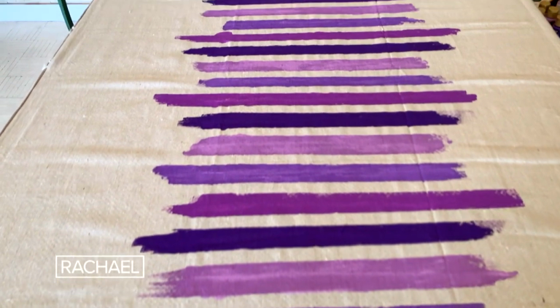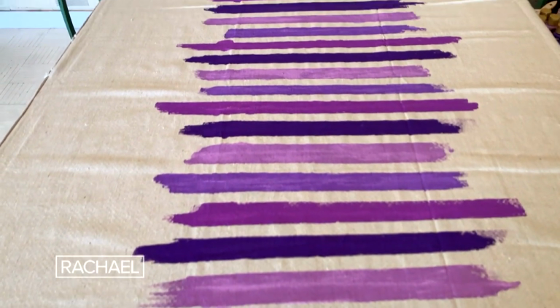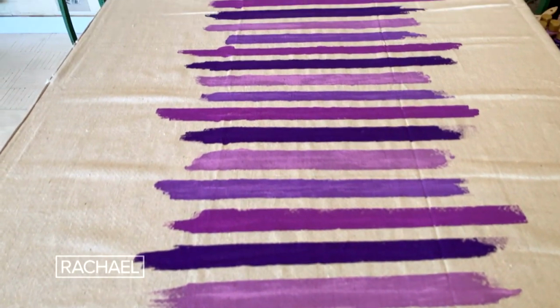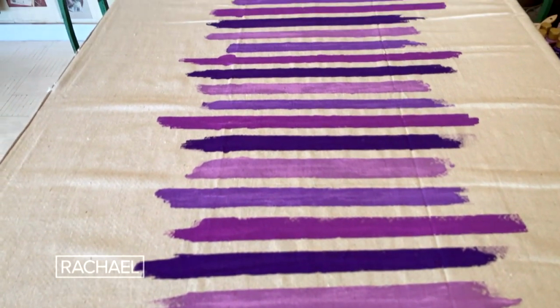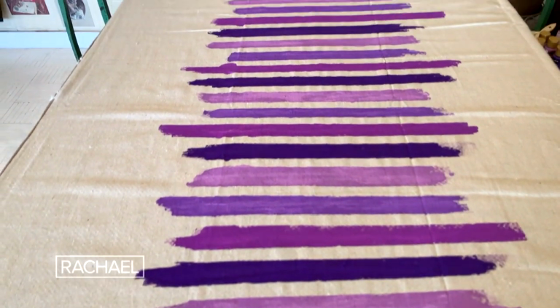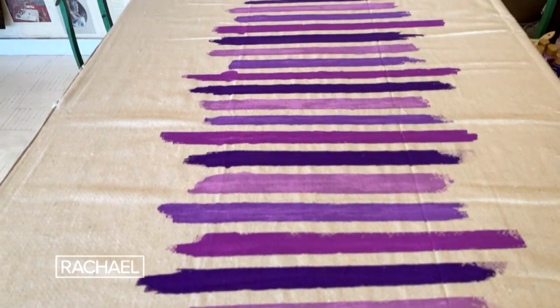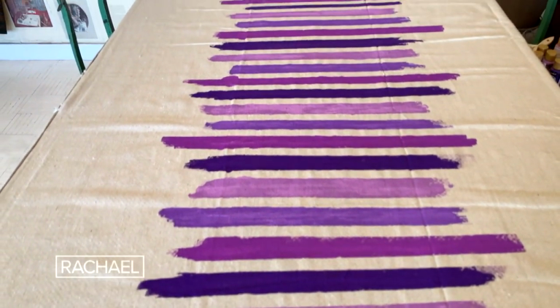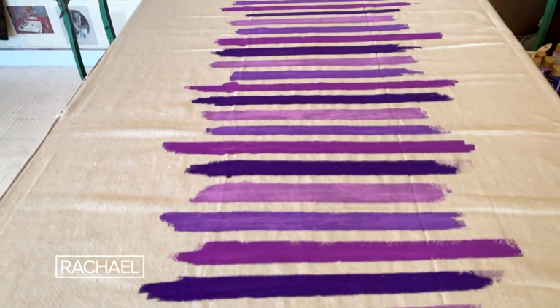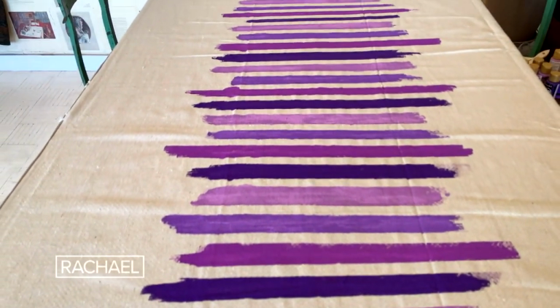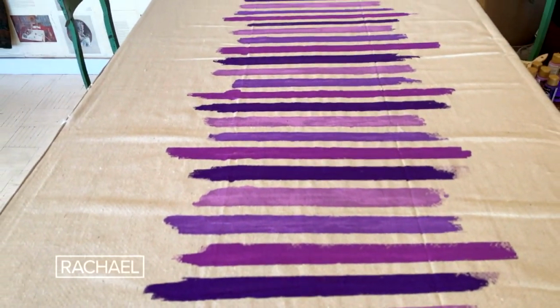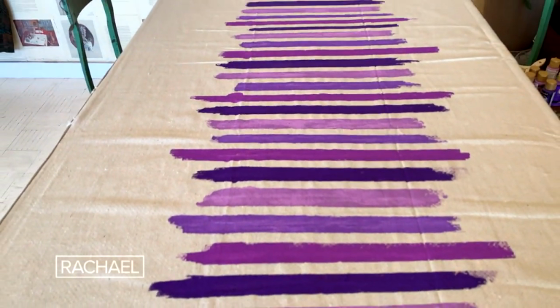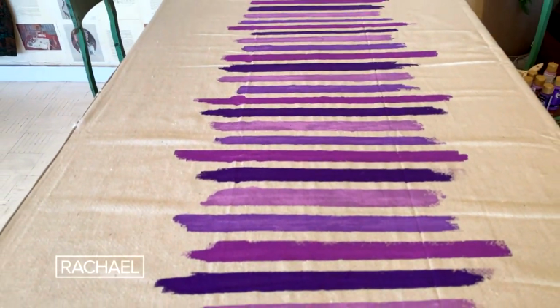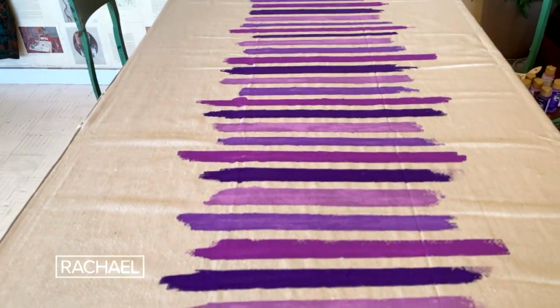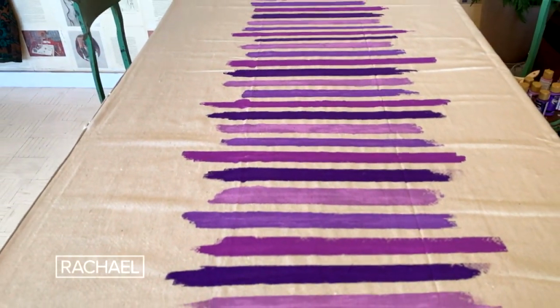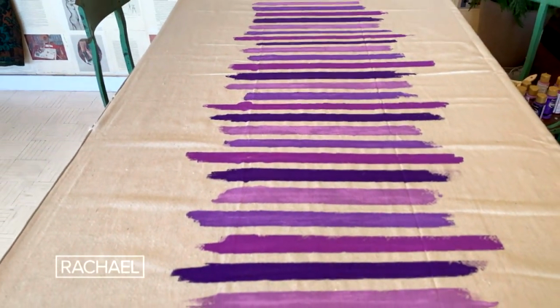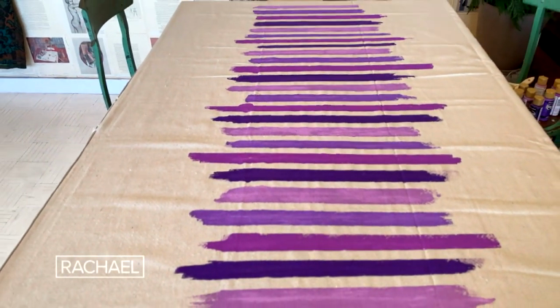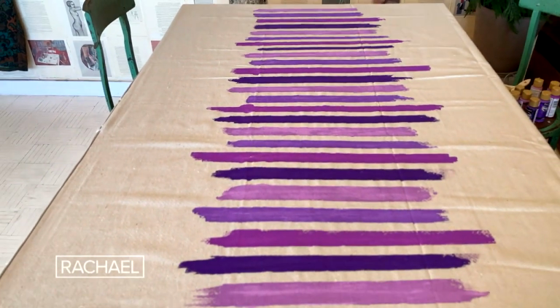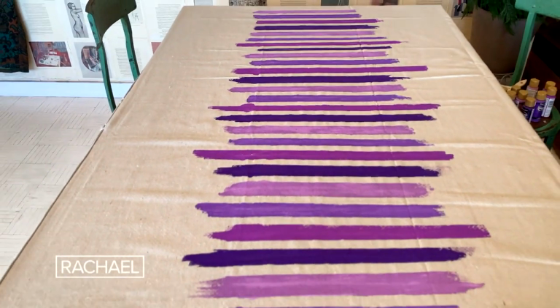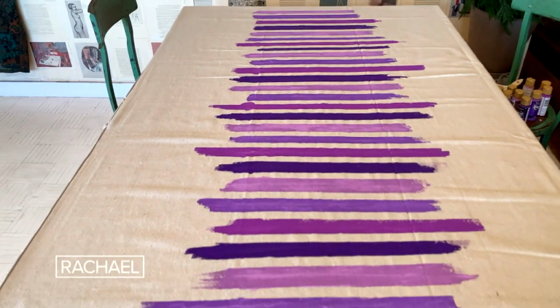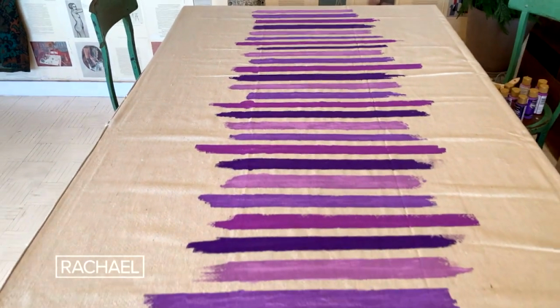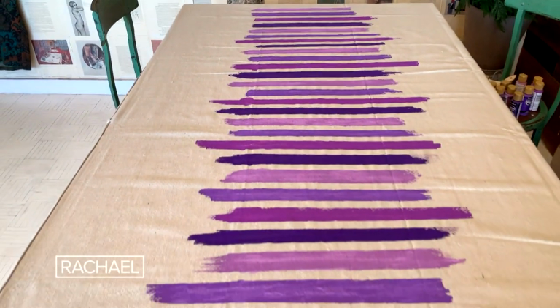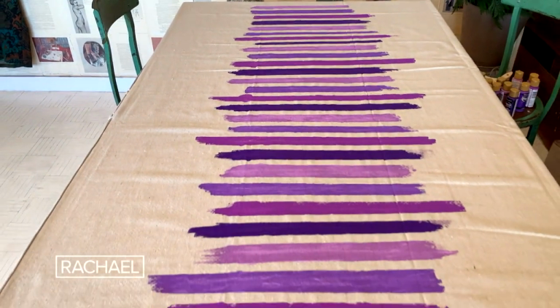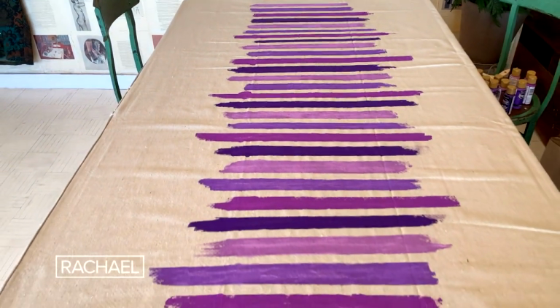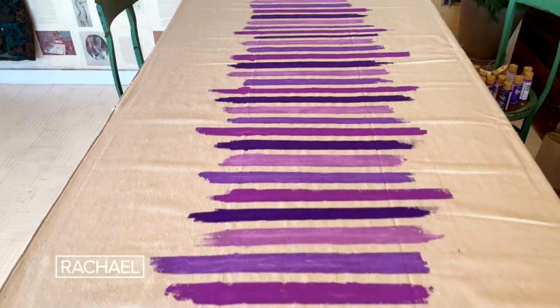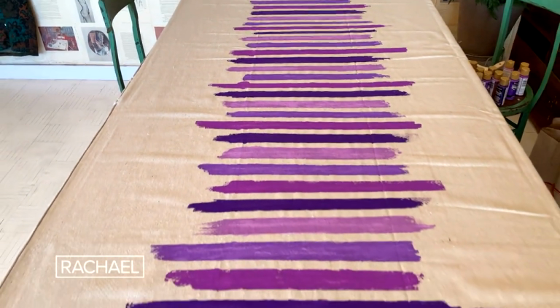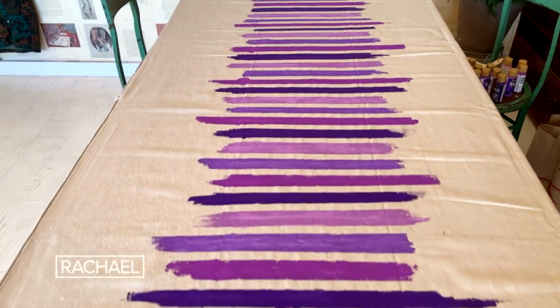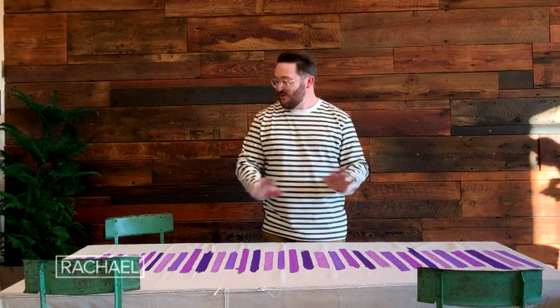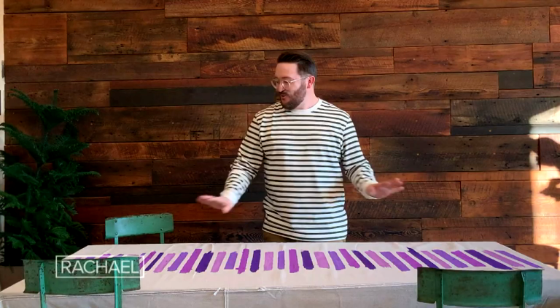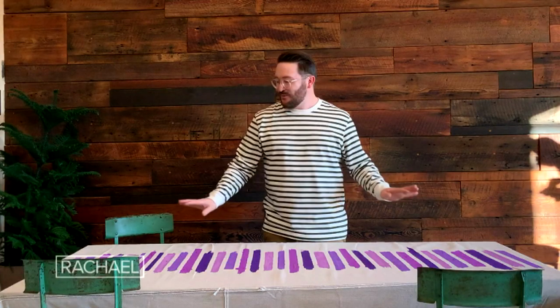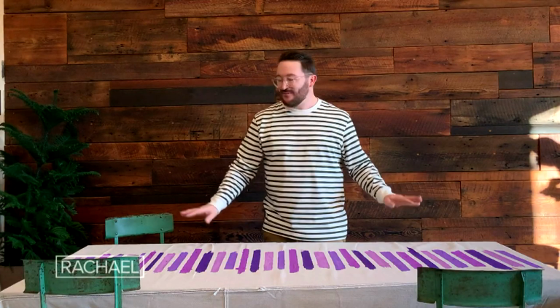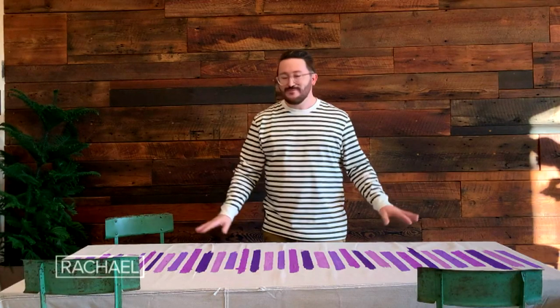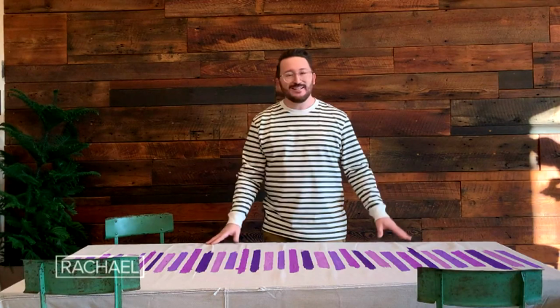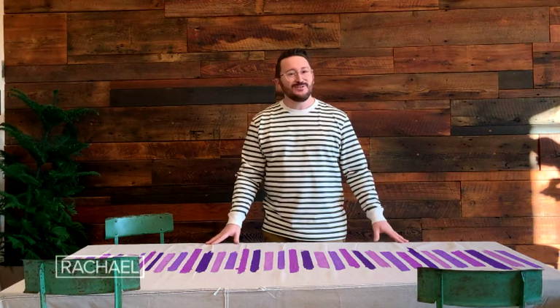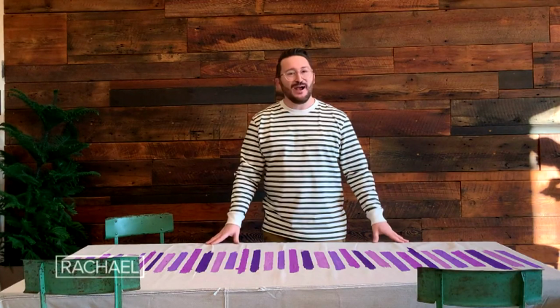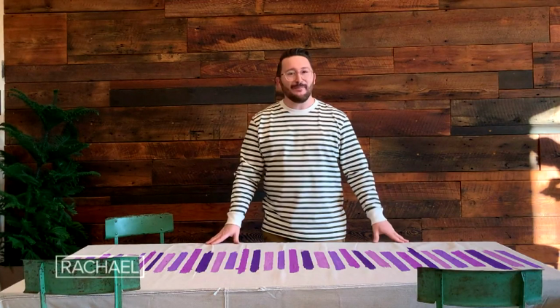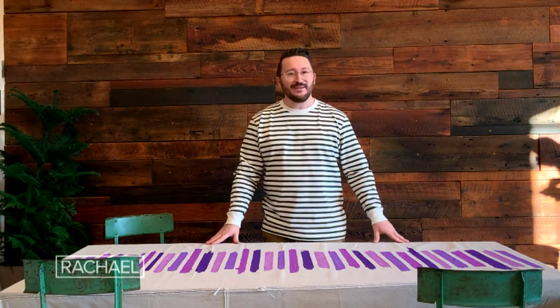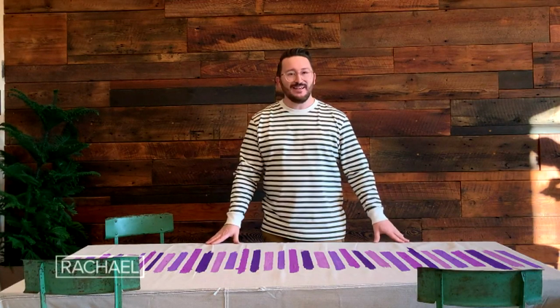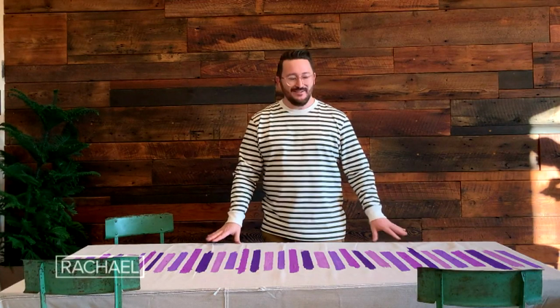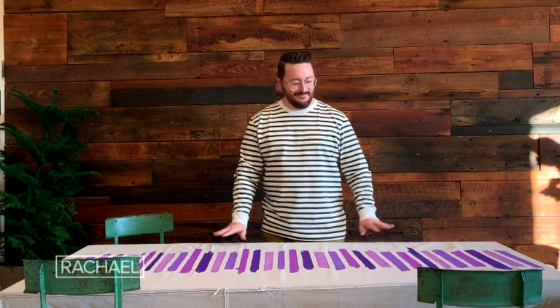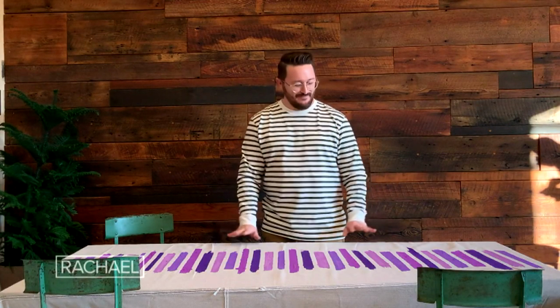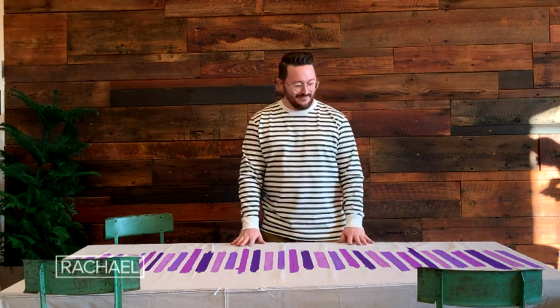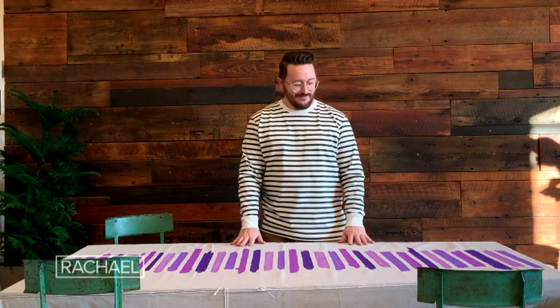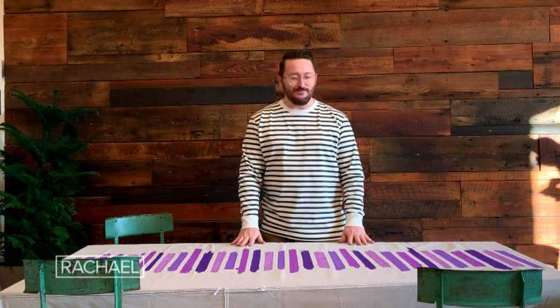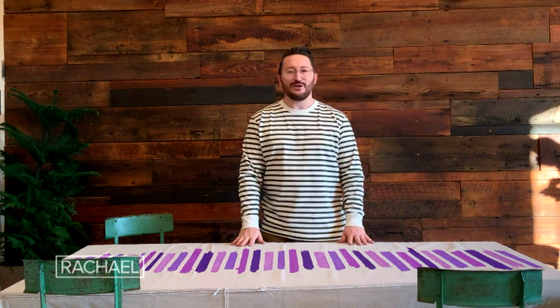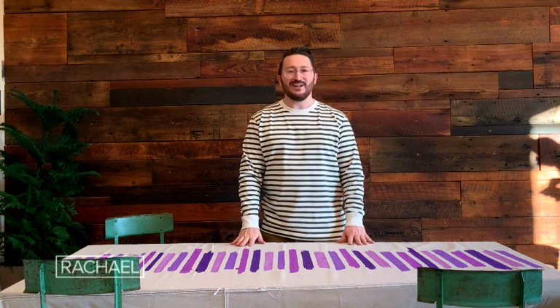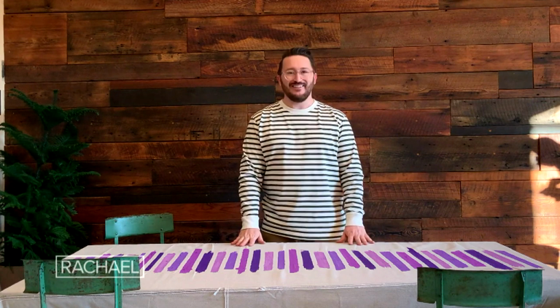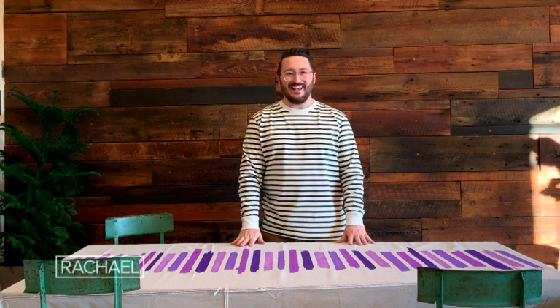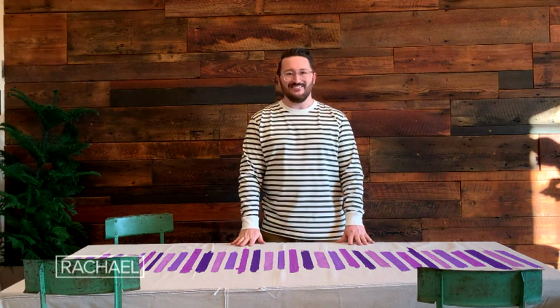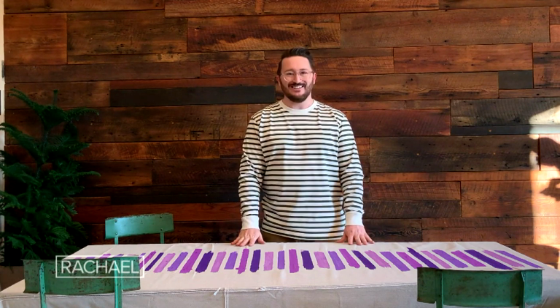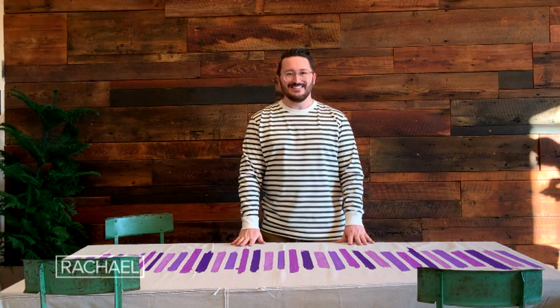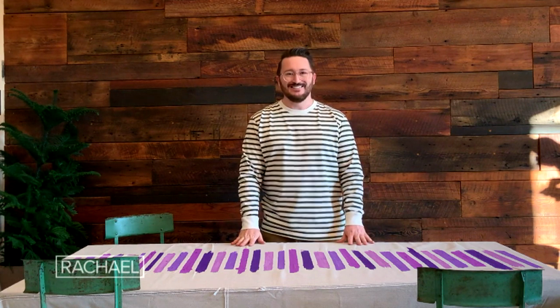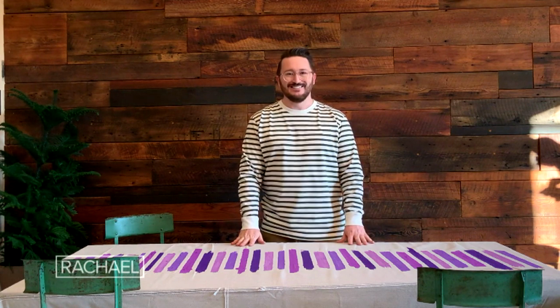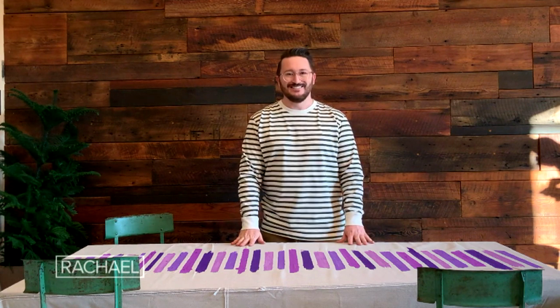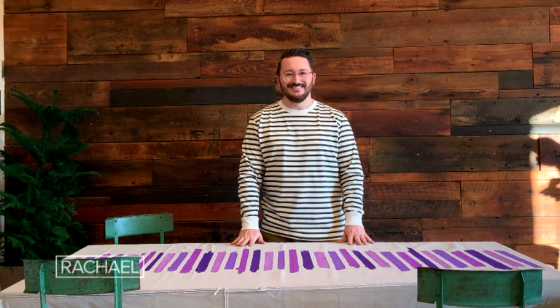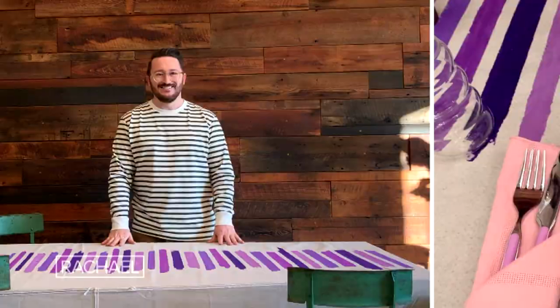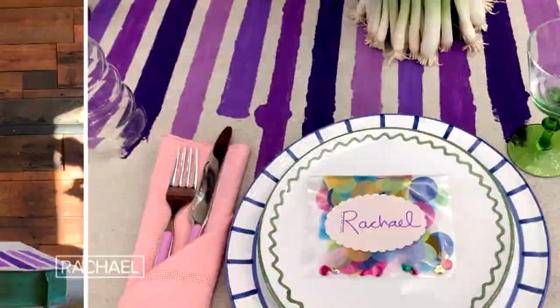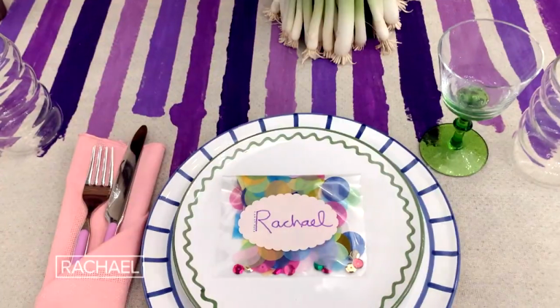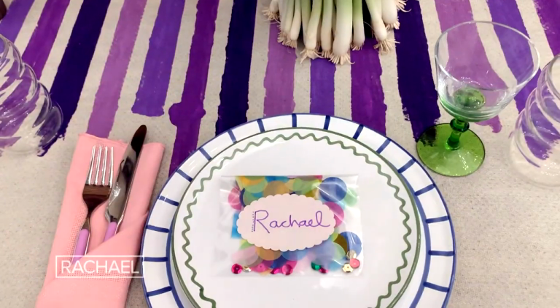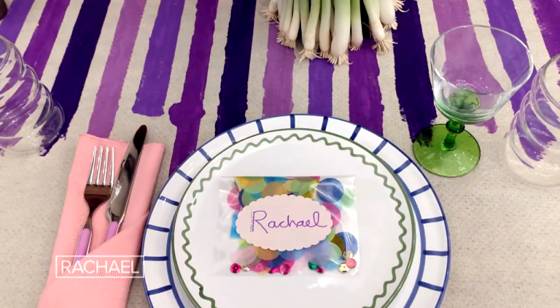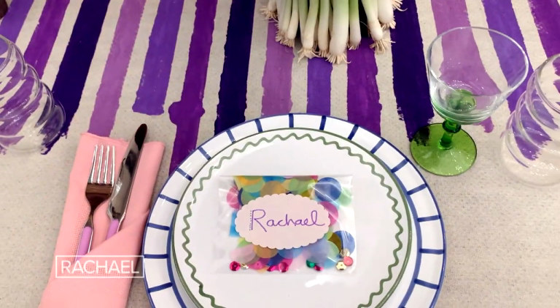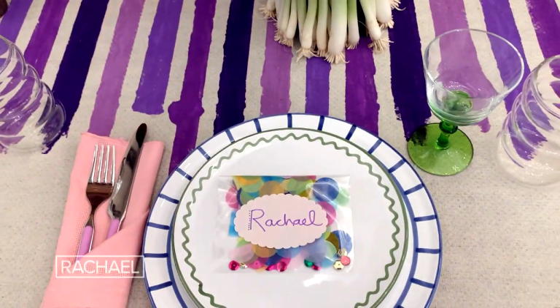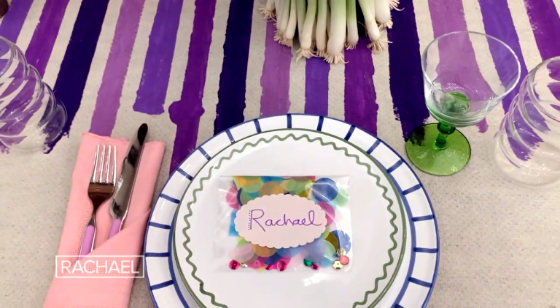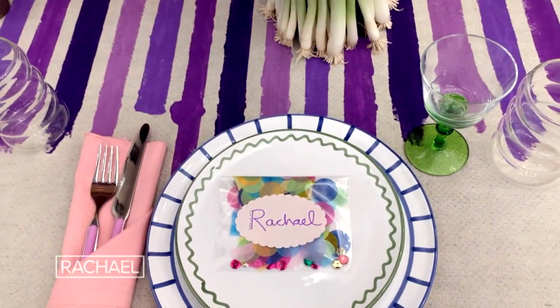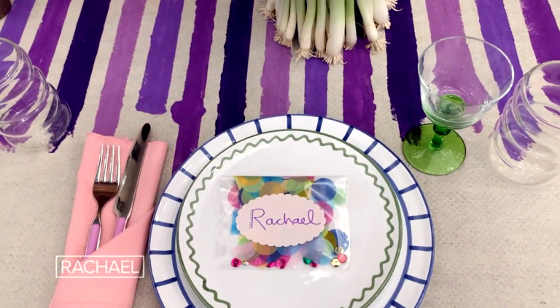The great thing here is you can pick any colors to paint. Whatever makes you happy, put it on the canvas.